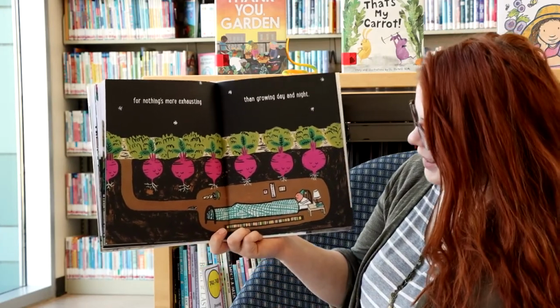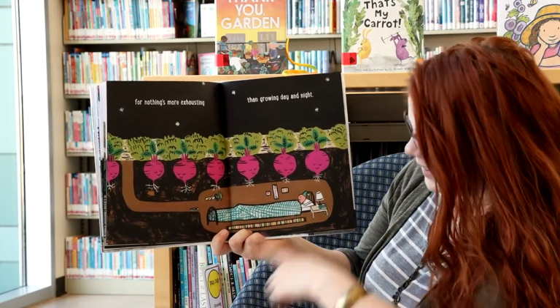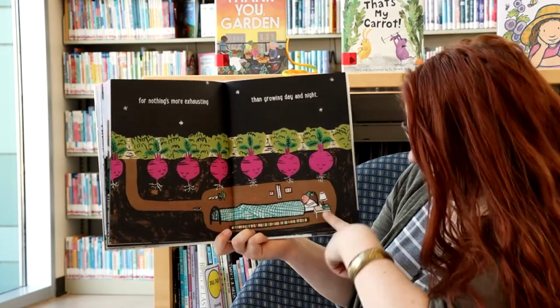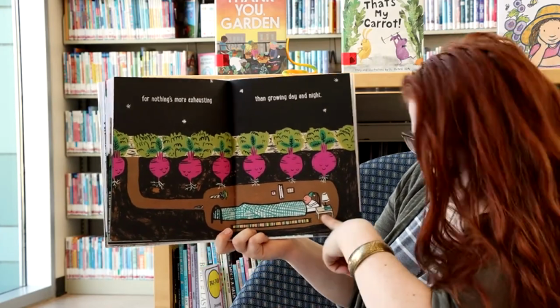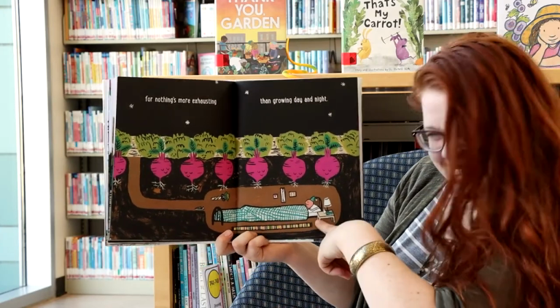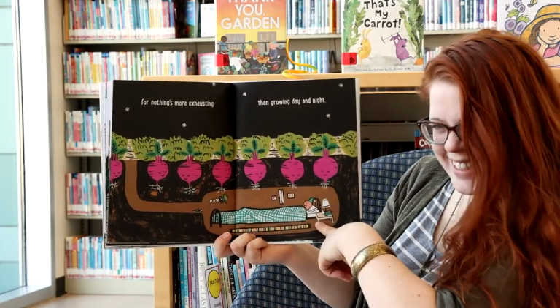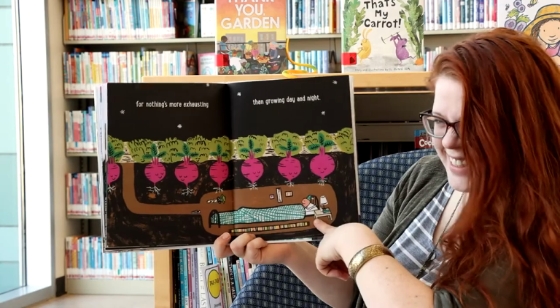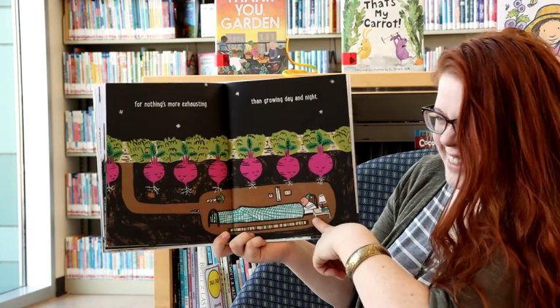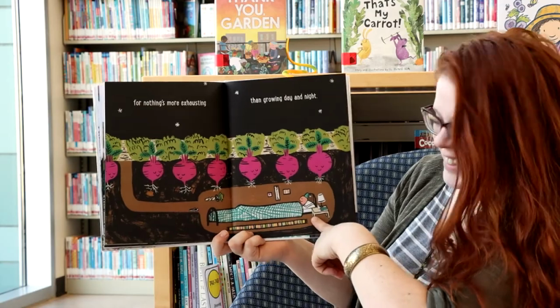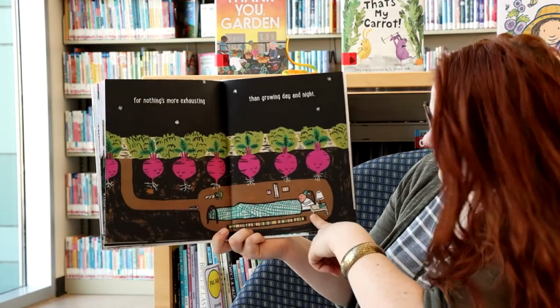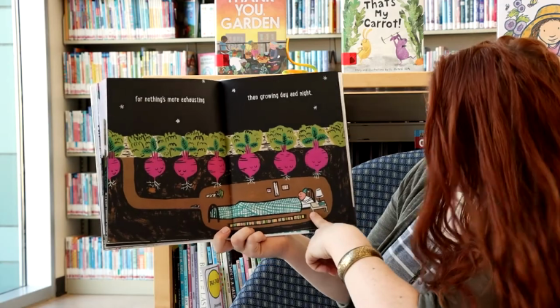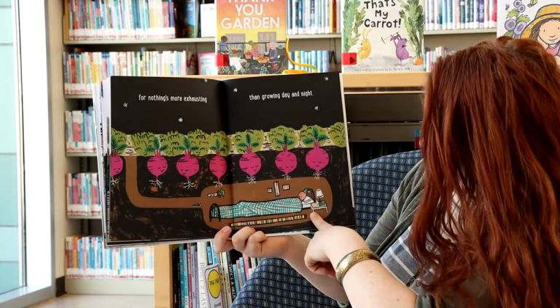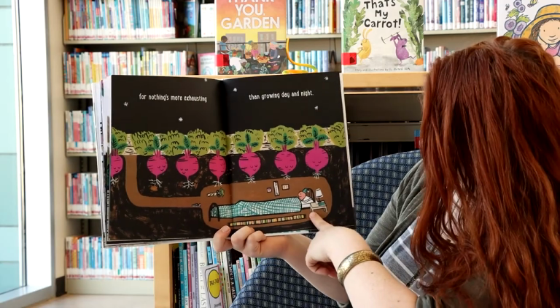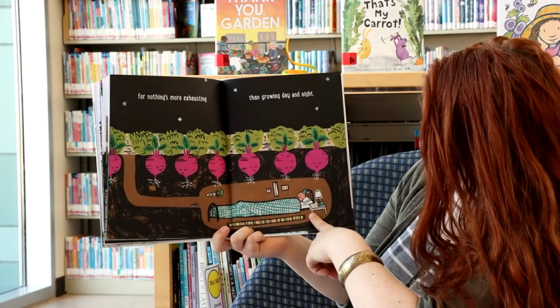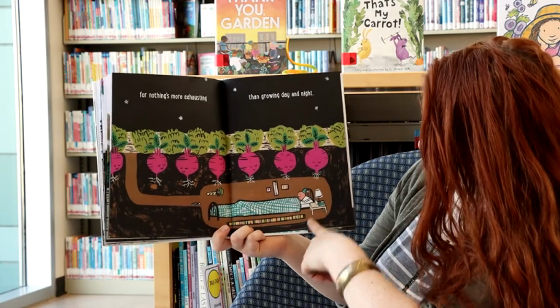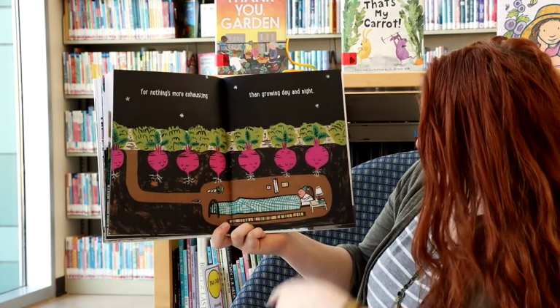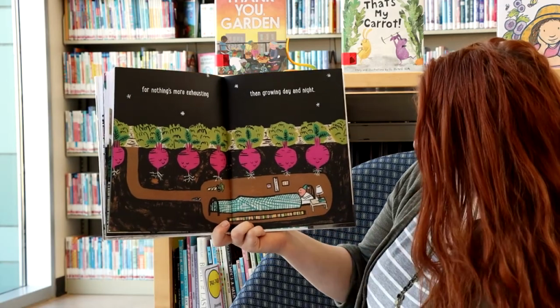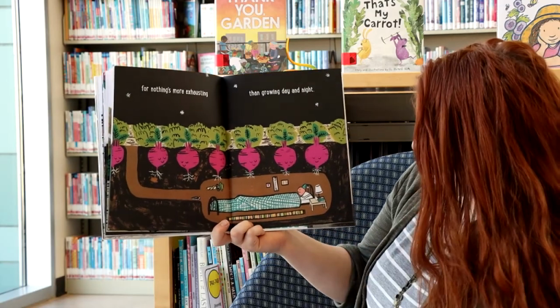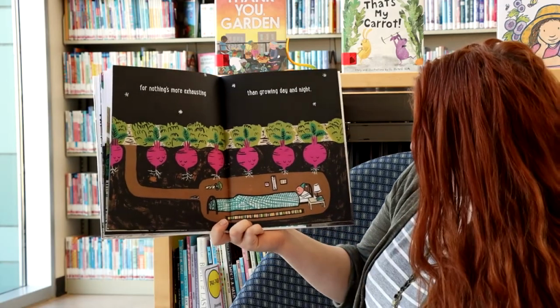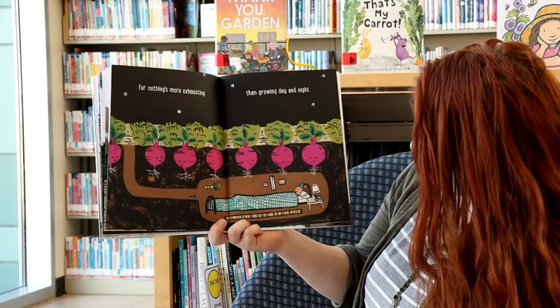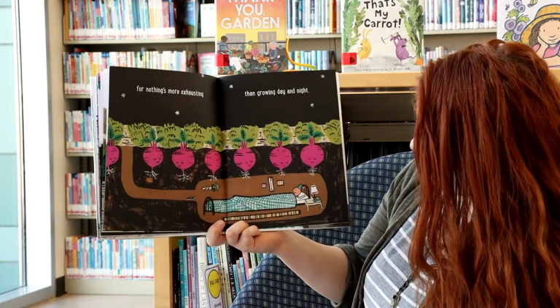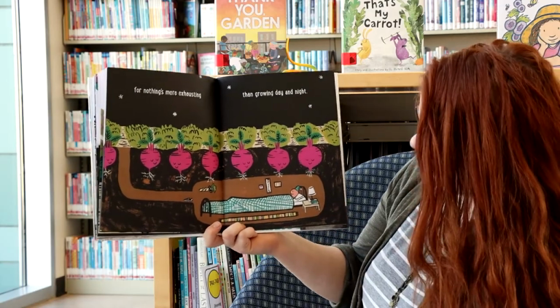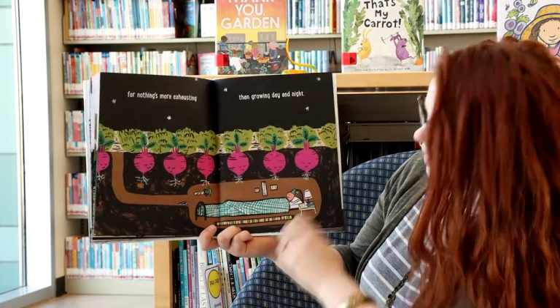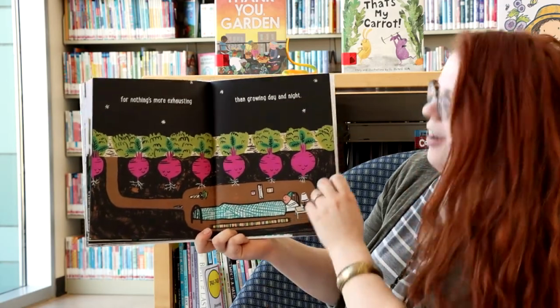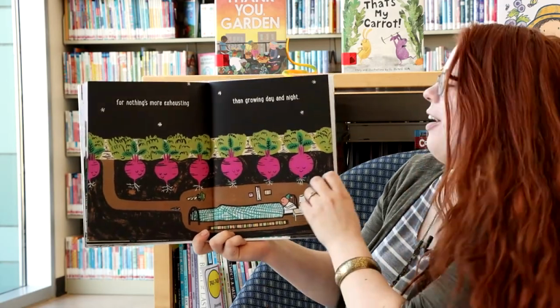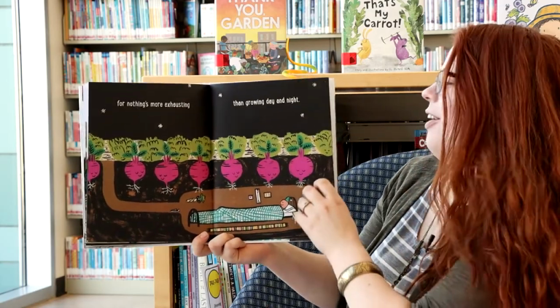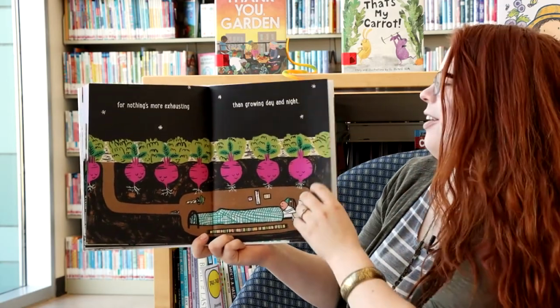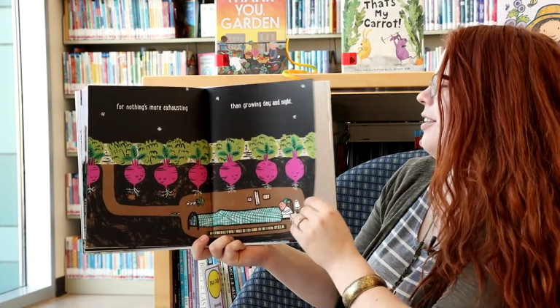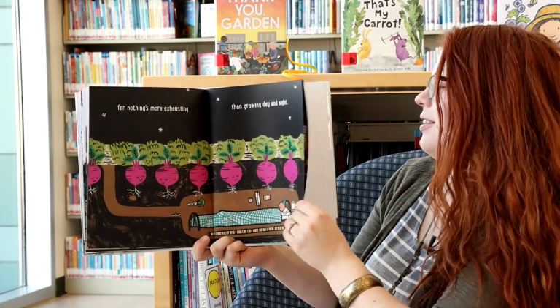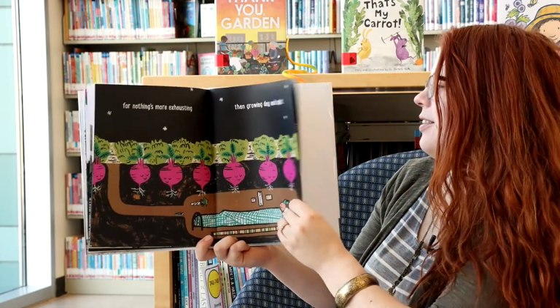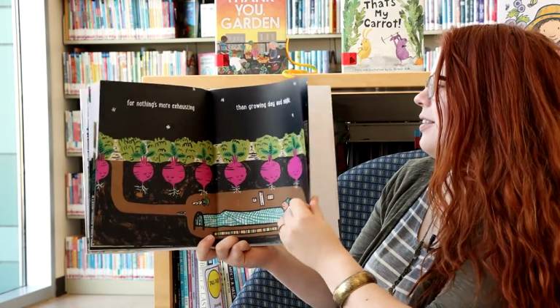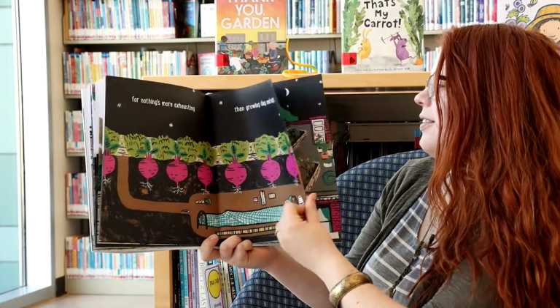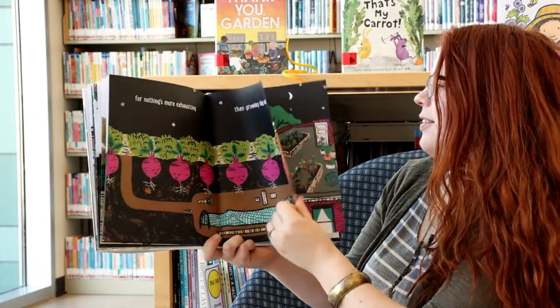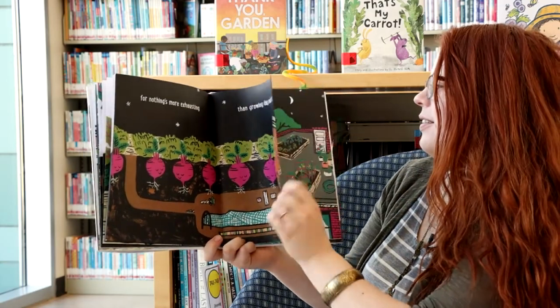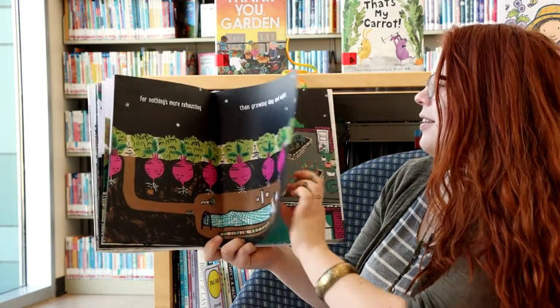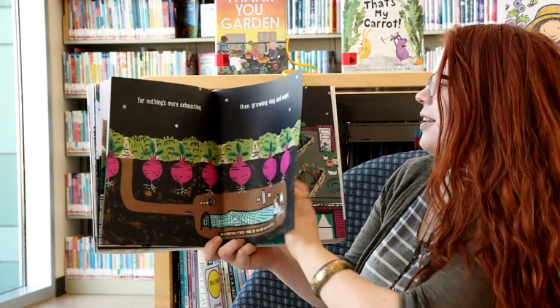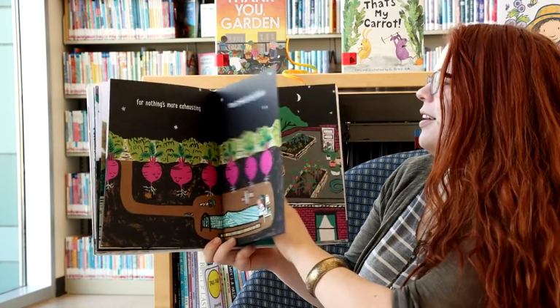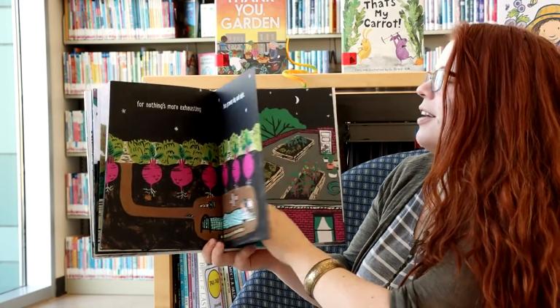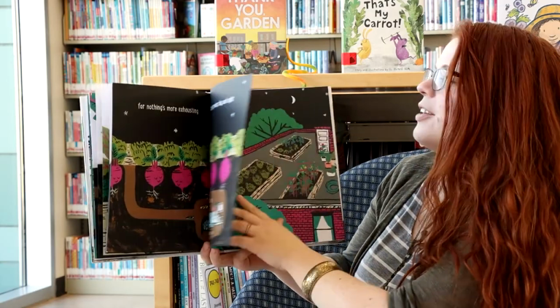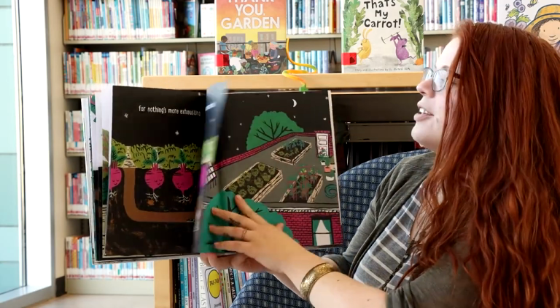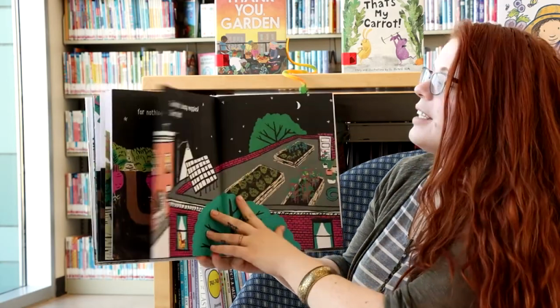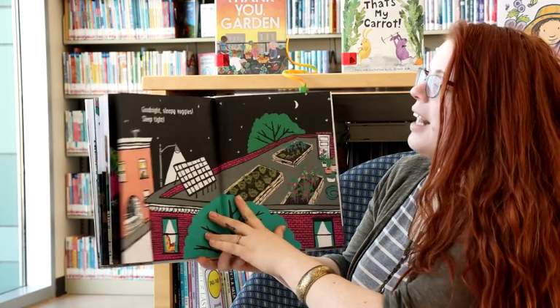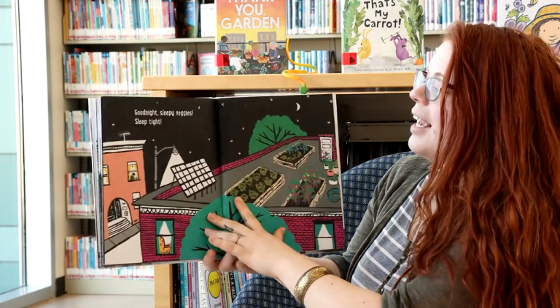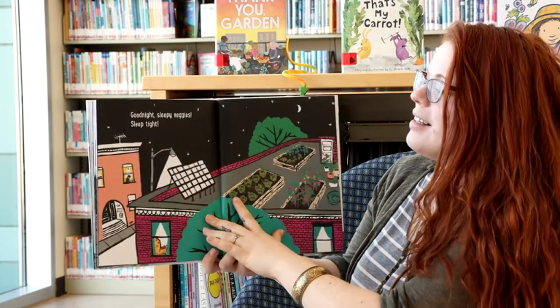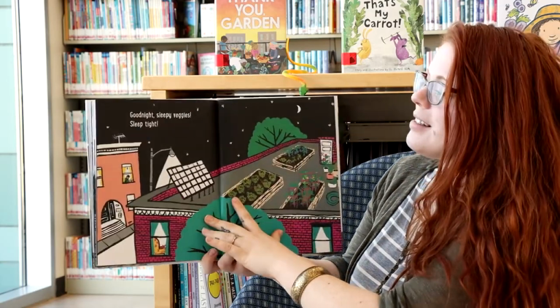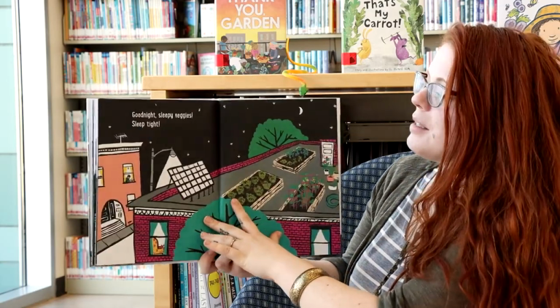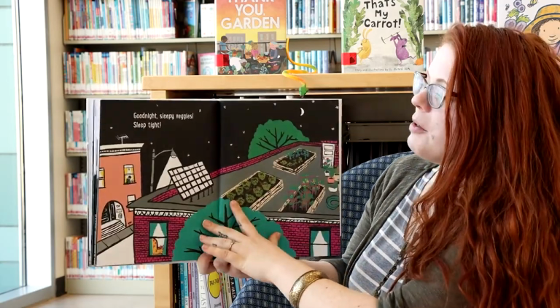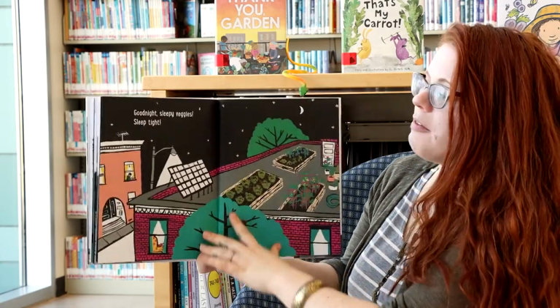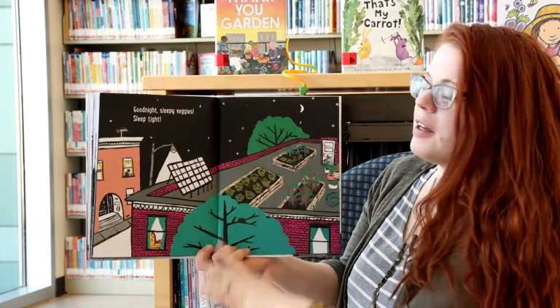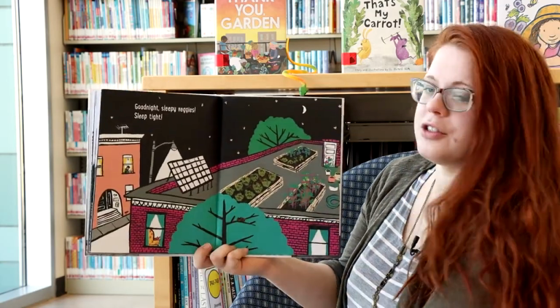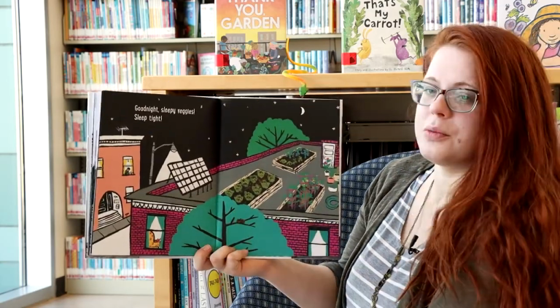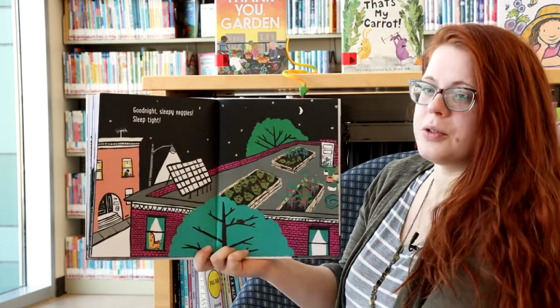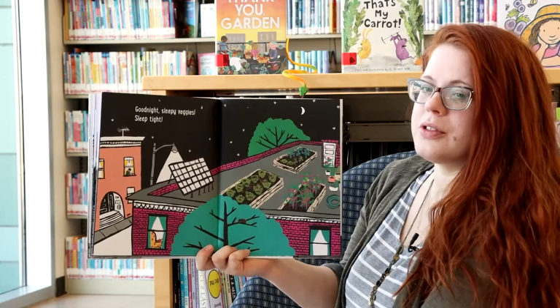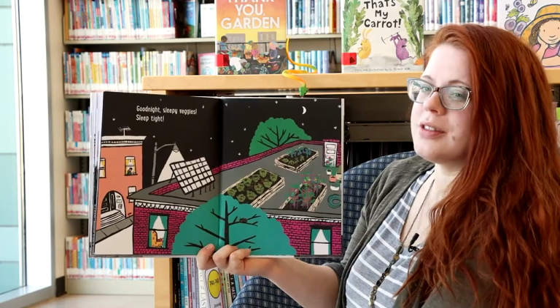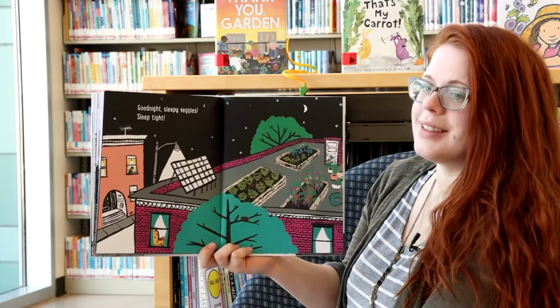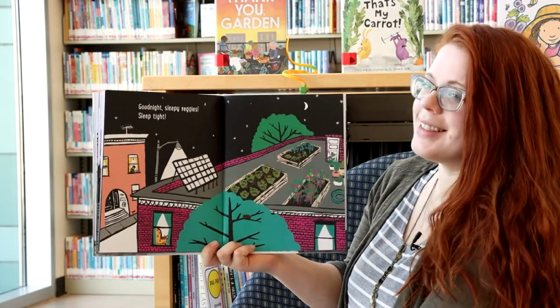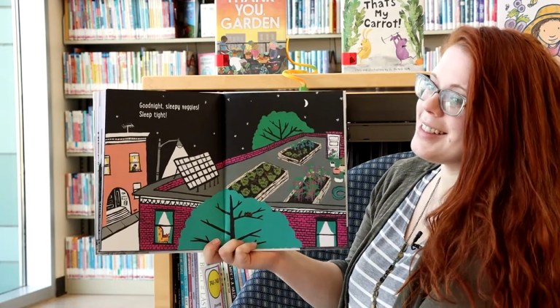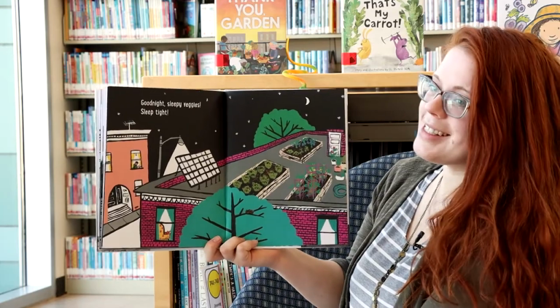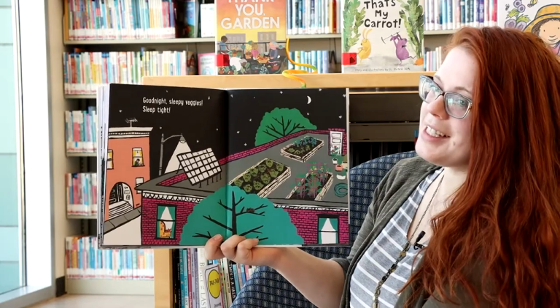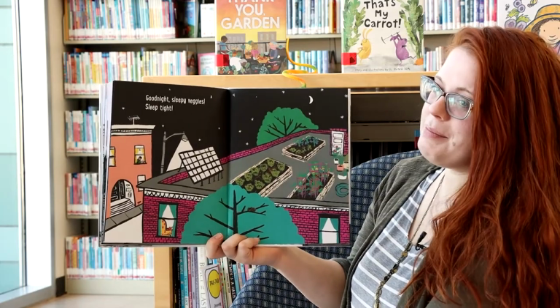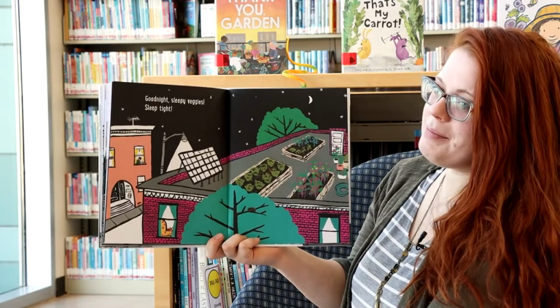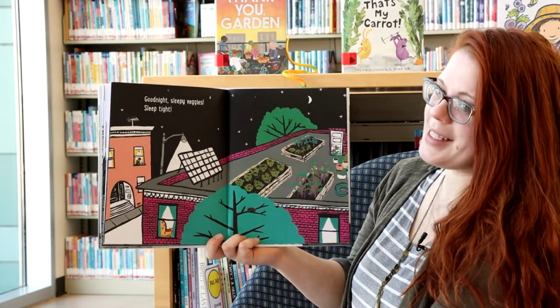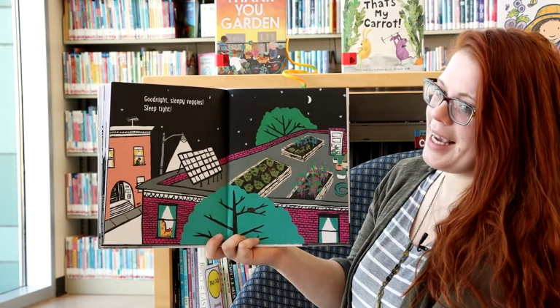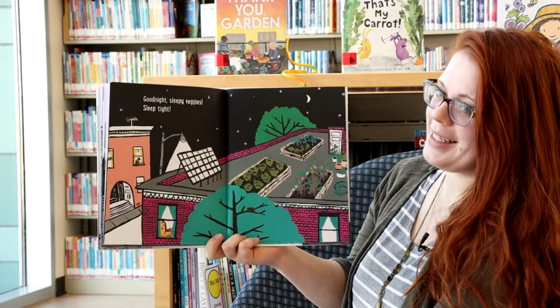He's sleeping. Goodnight, sleepy vegetables. Sleep tight.